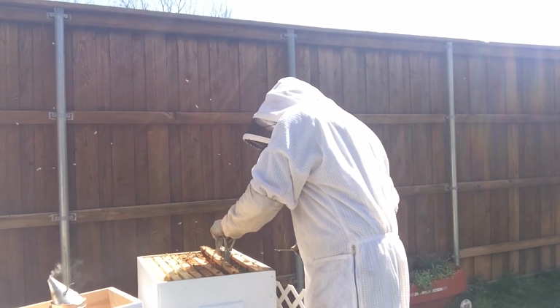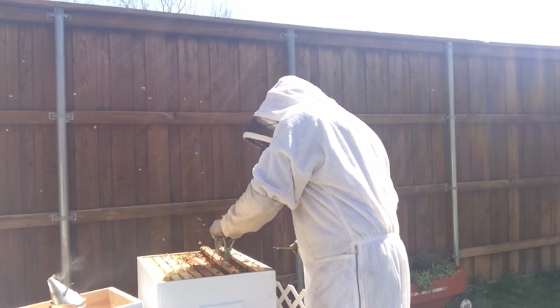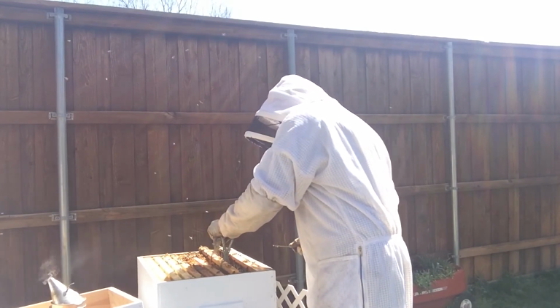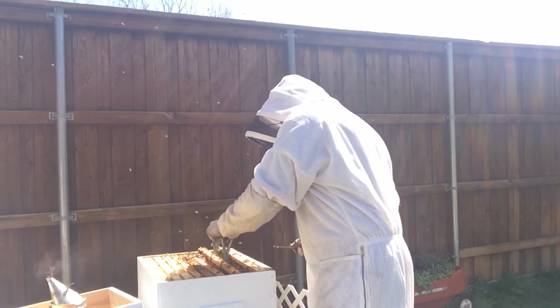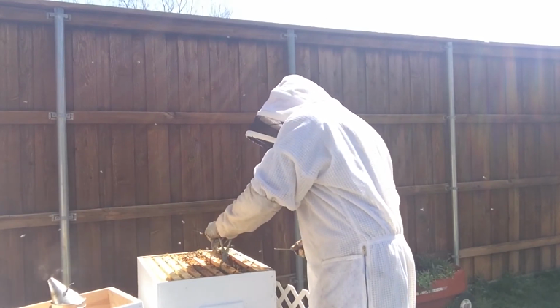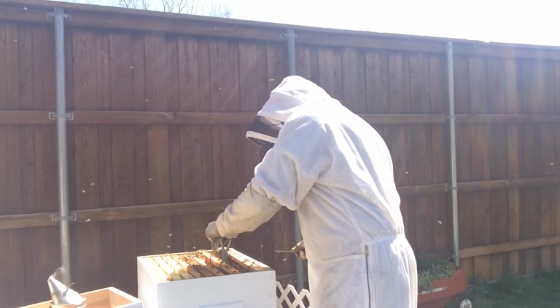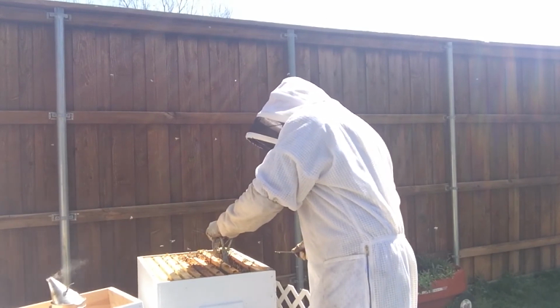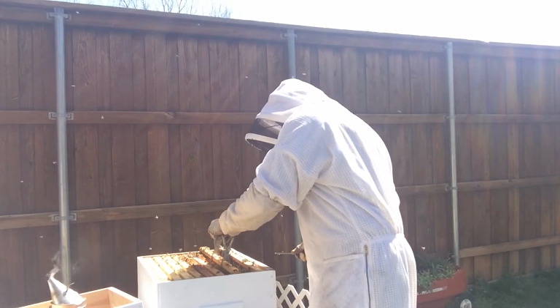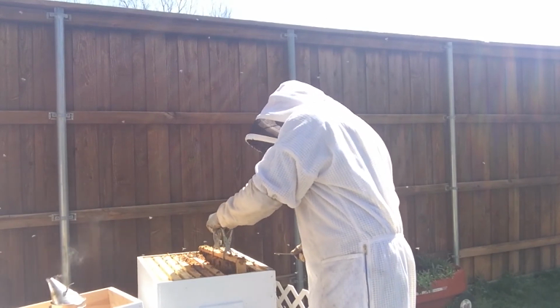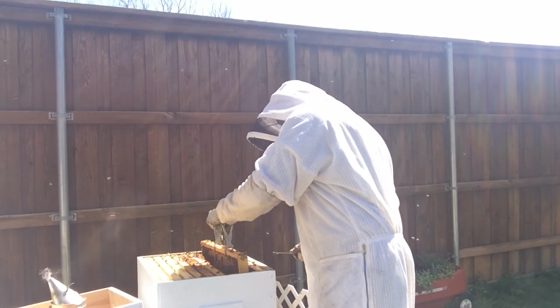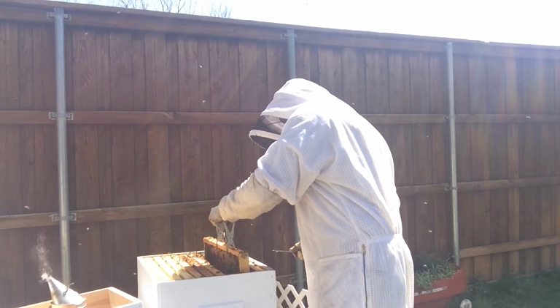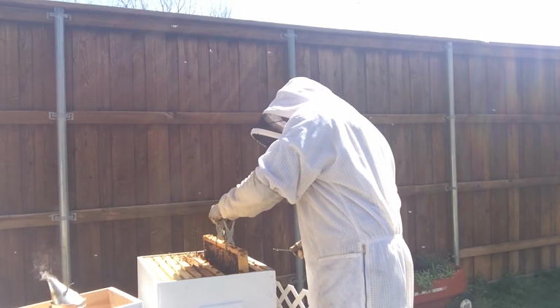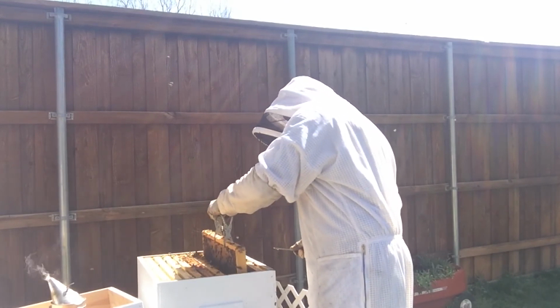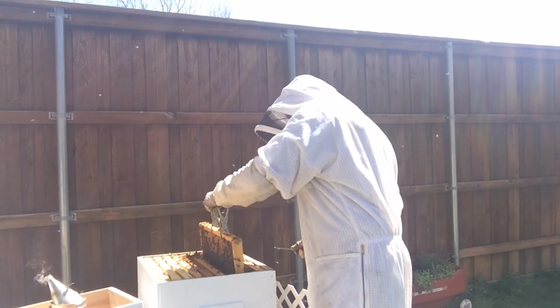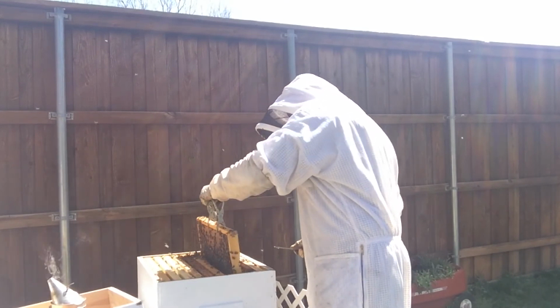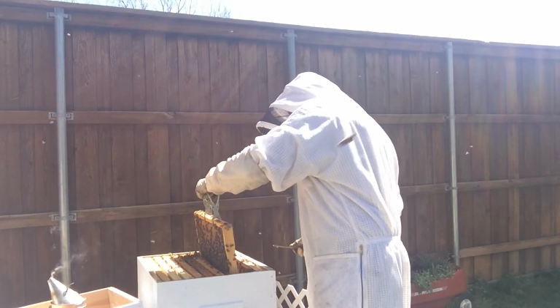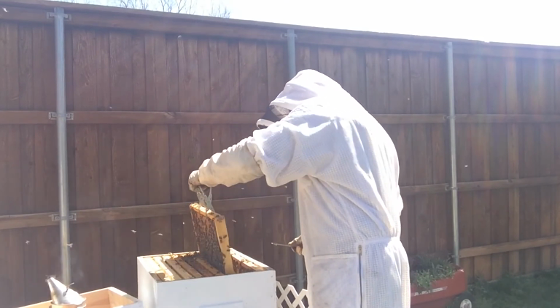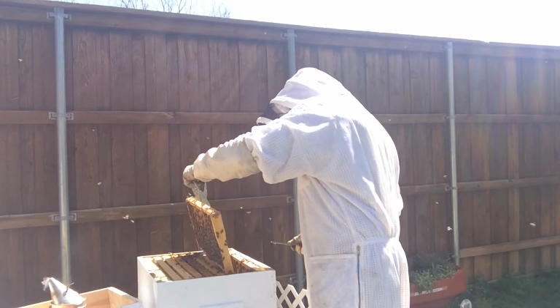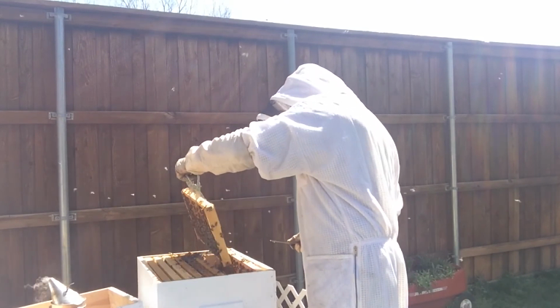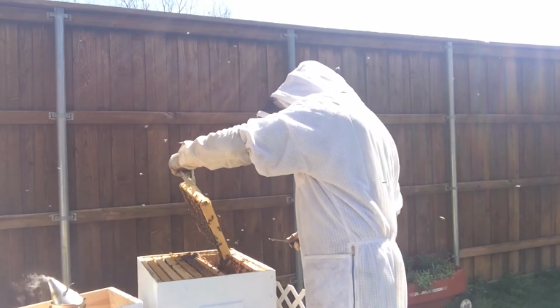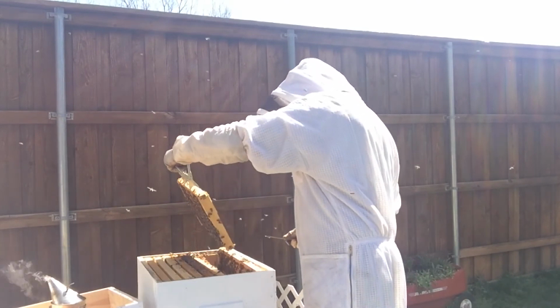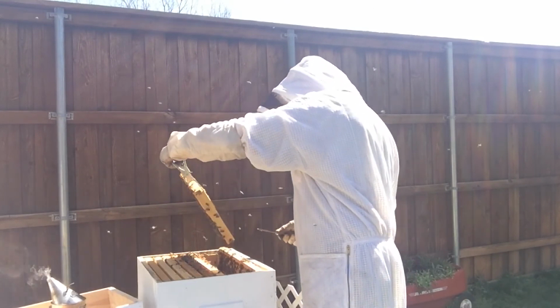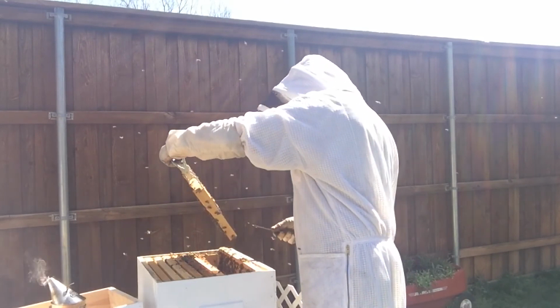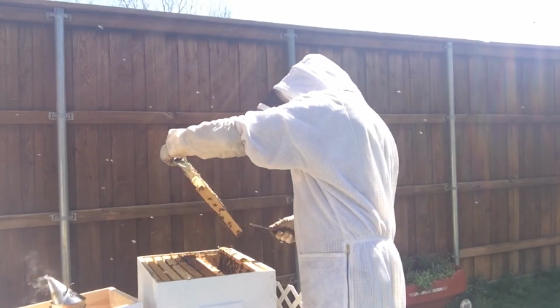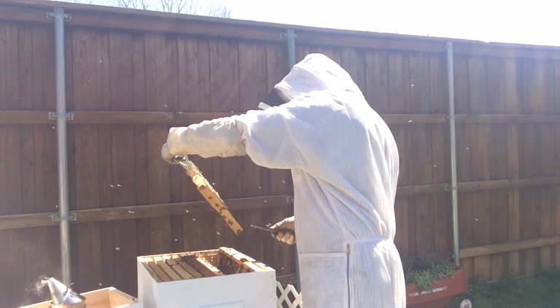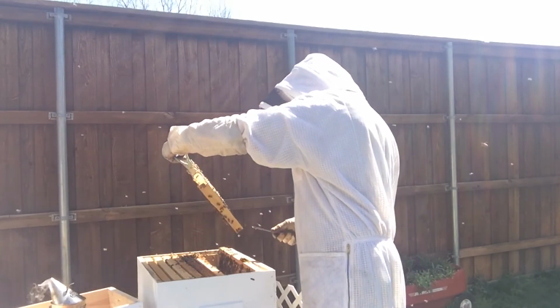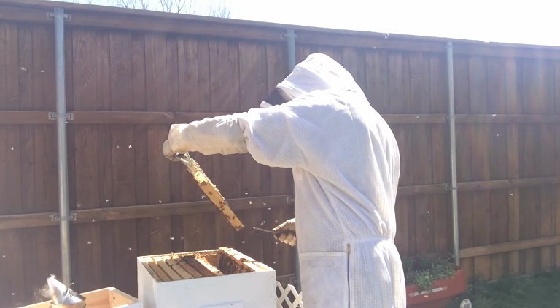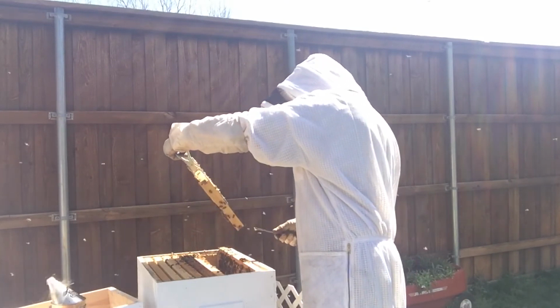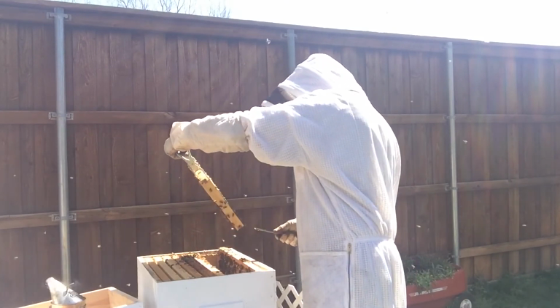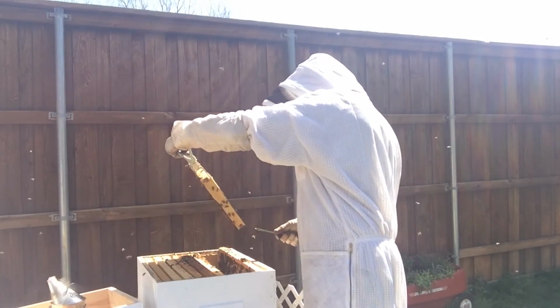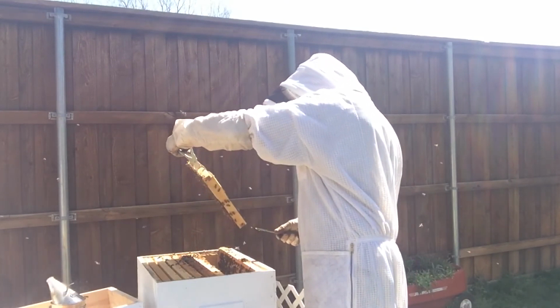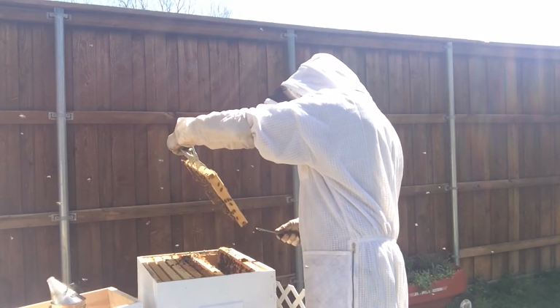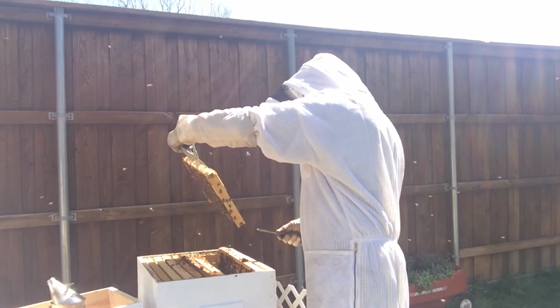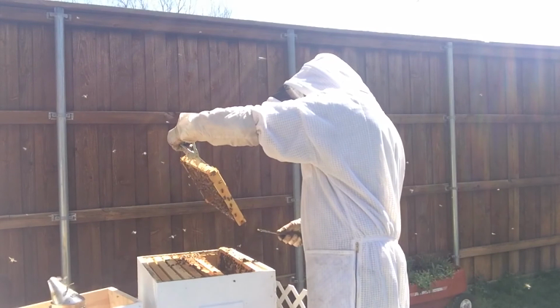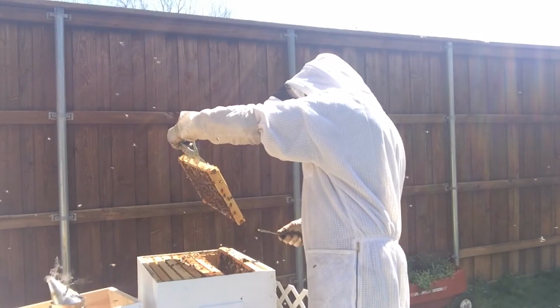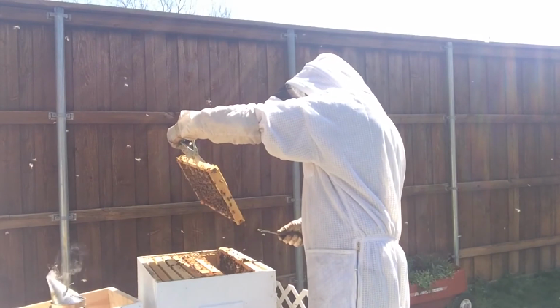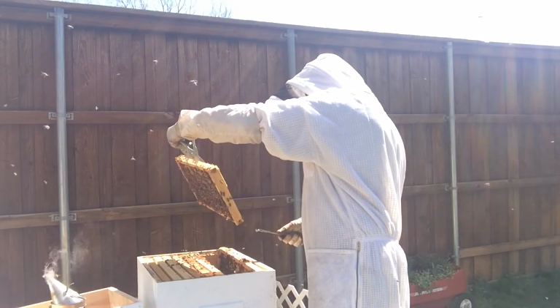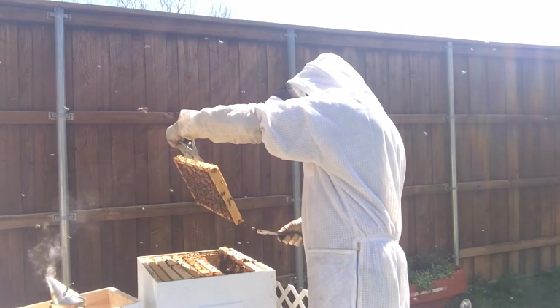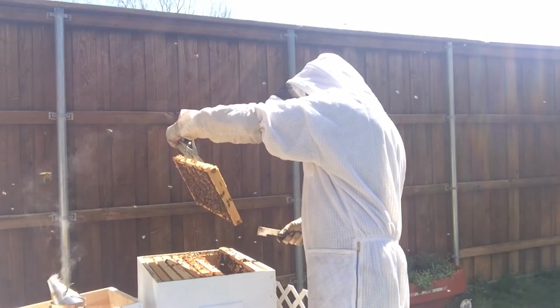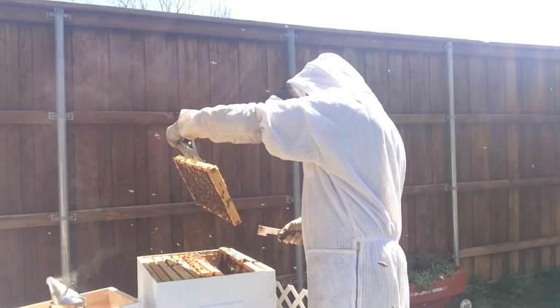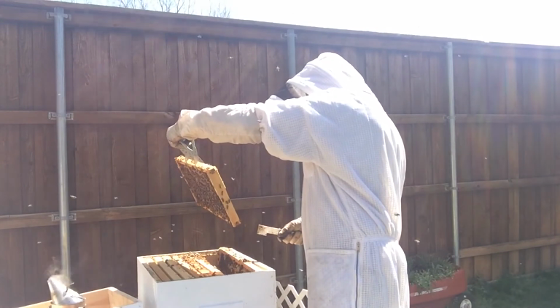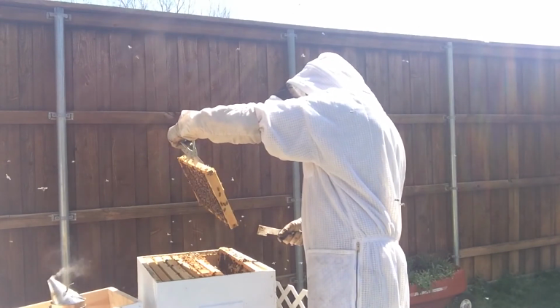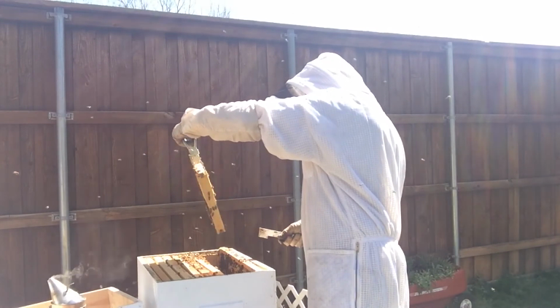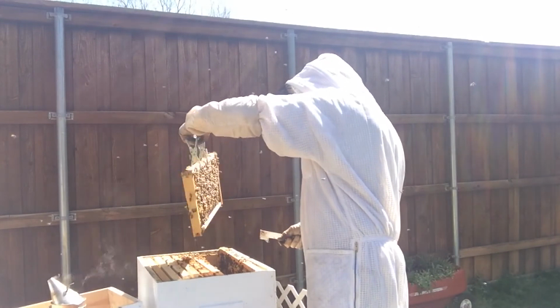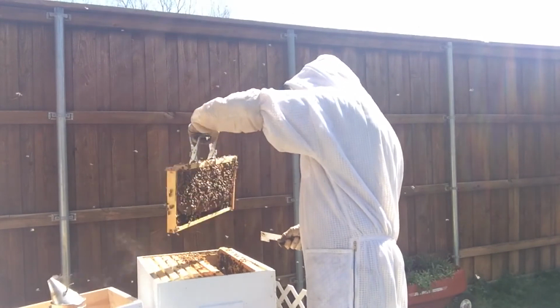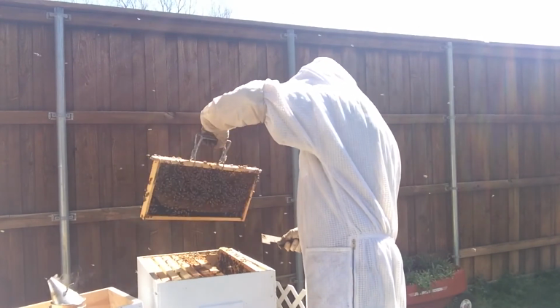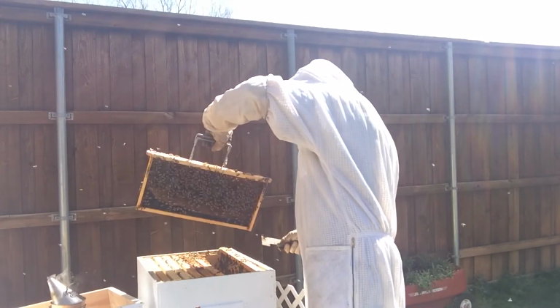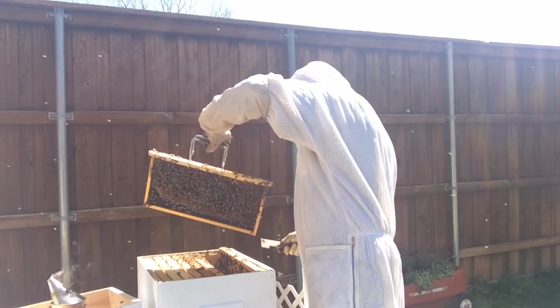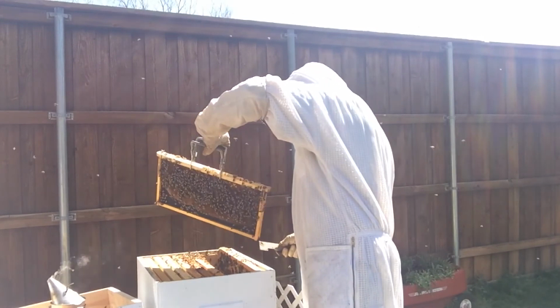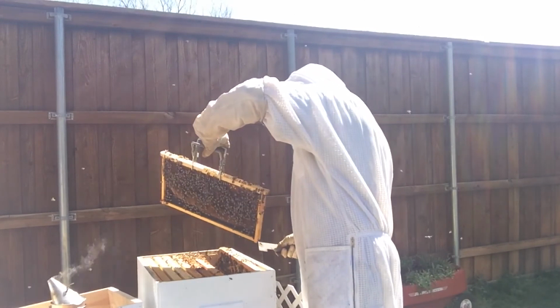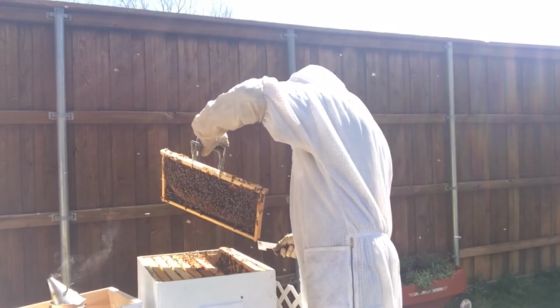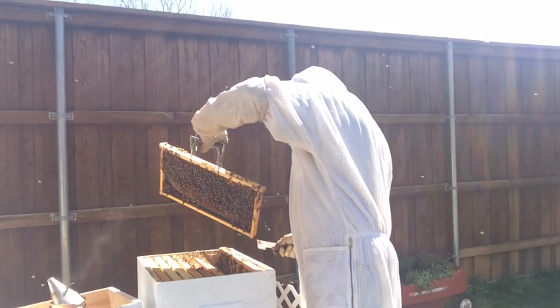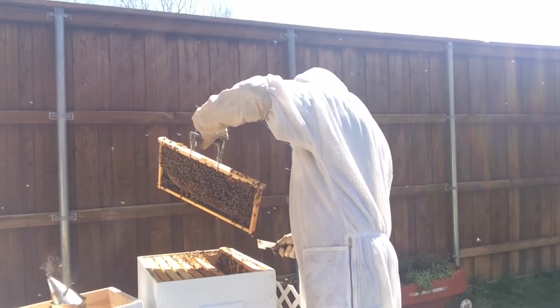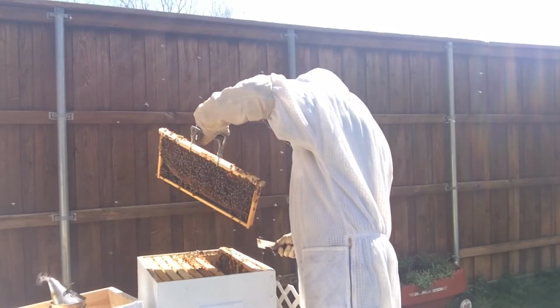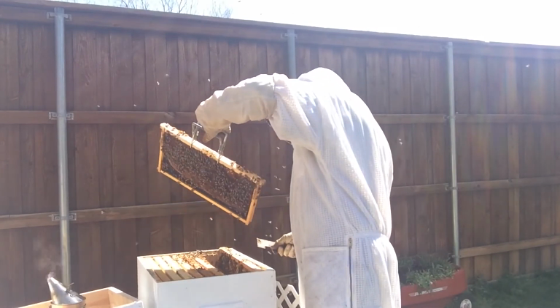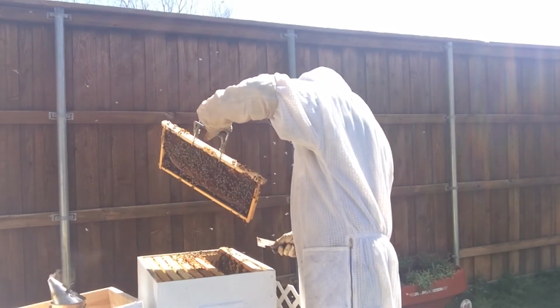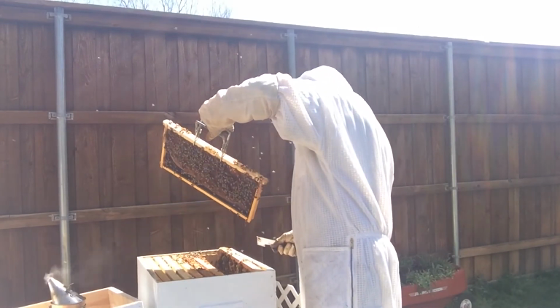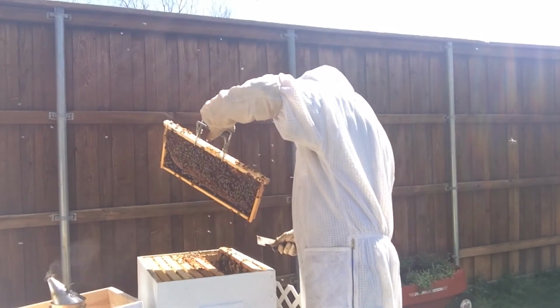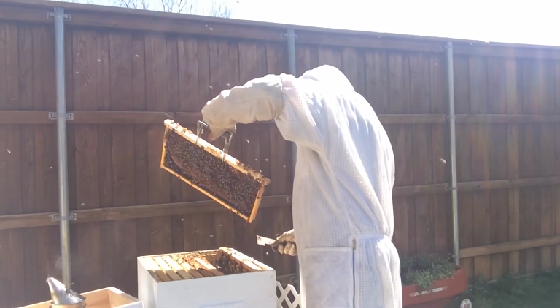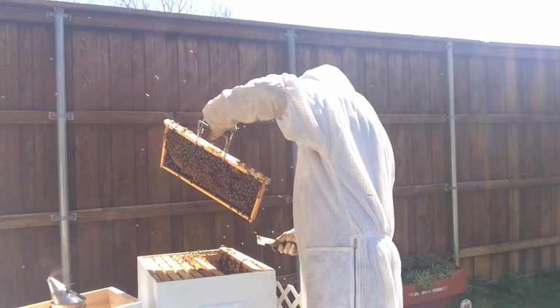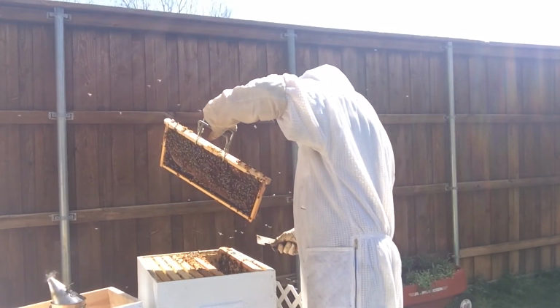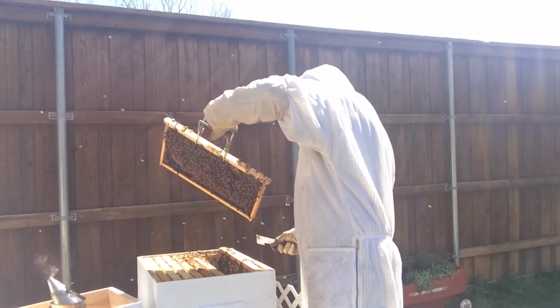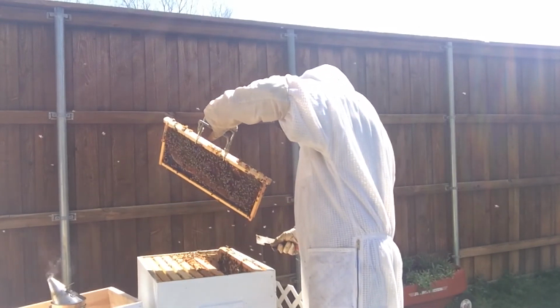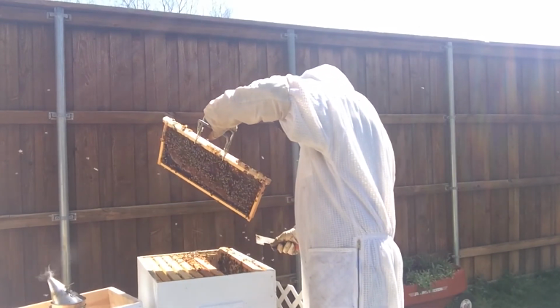All in all, this hive looked really strong, but I did not find any signs at that time that they were thinking about swarming.